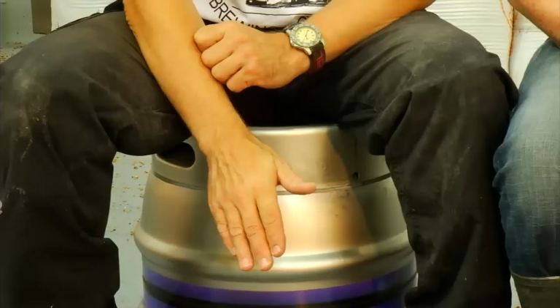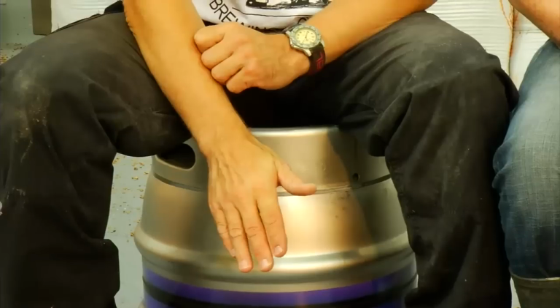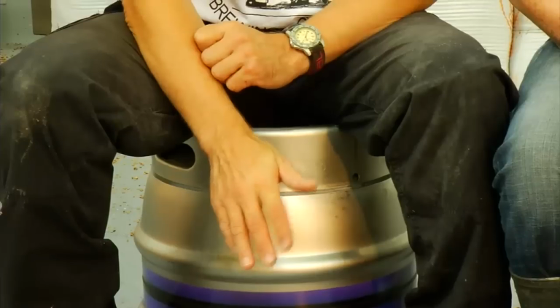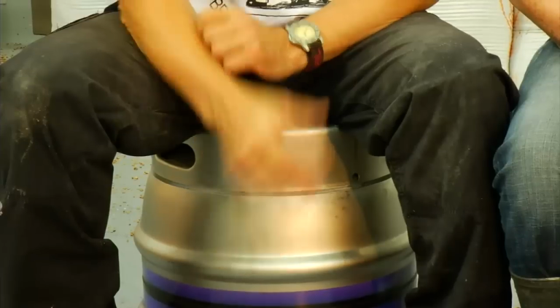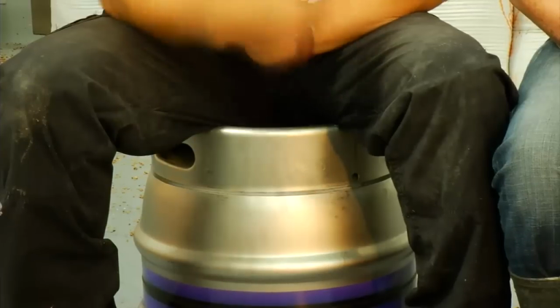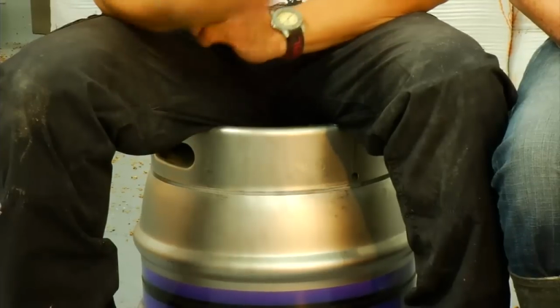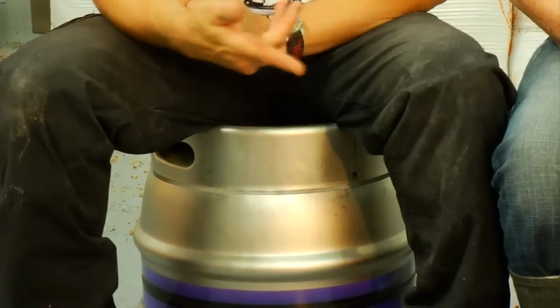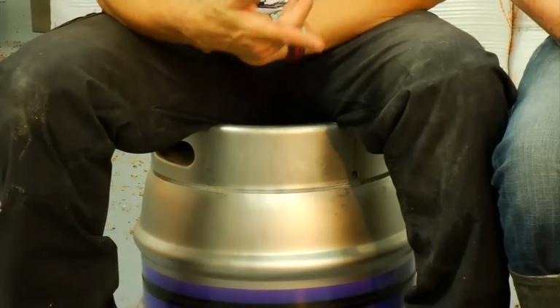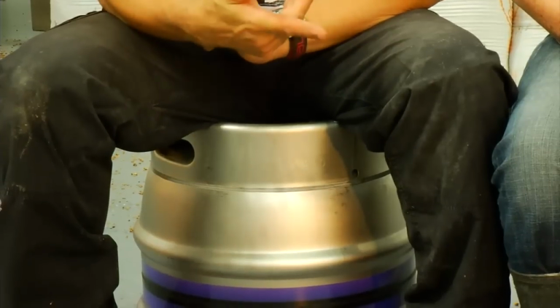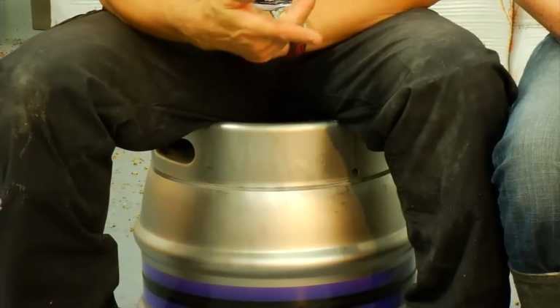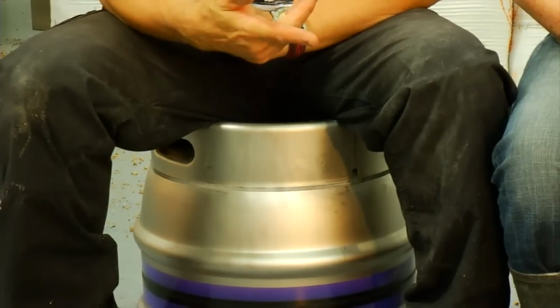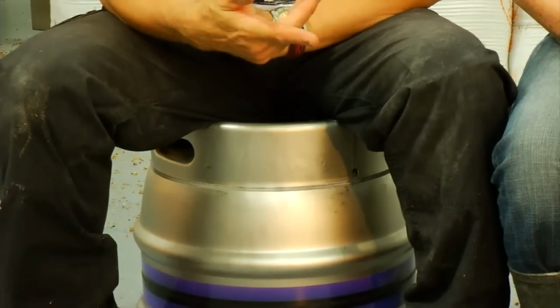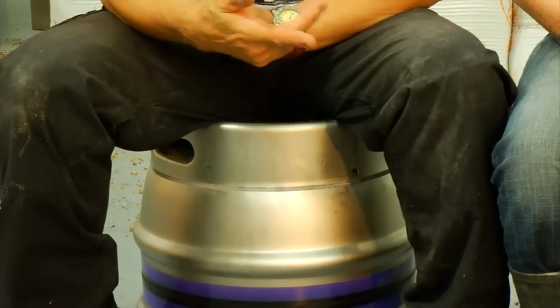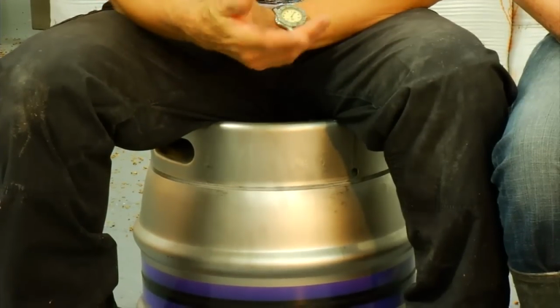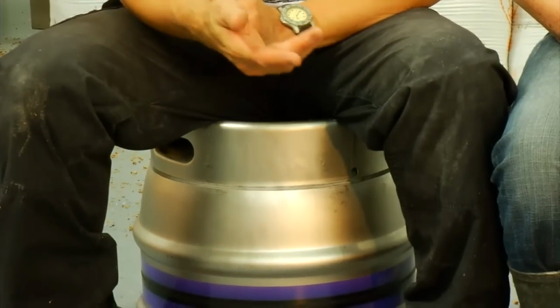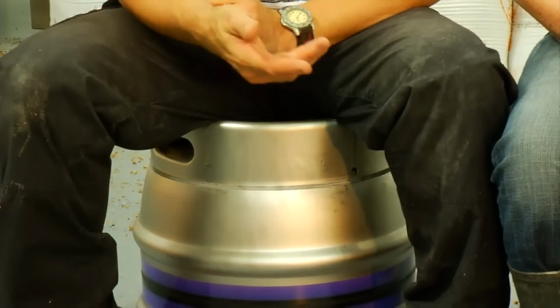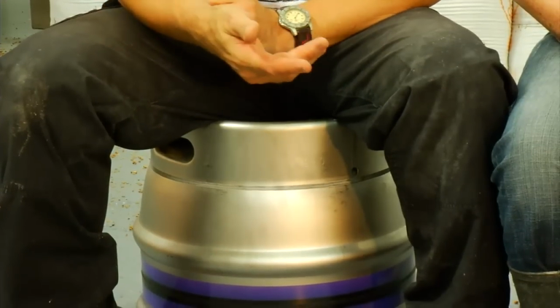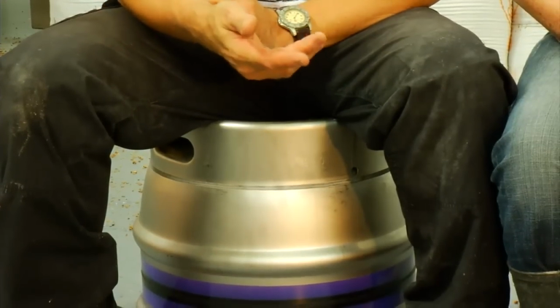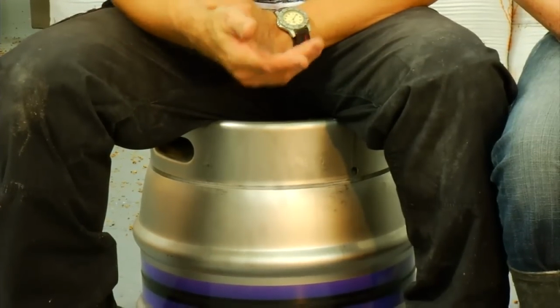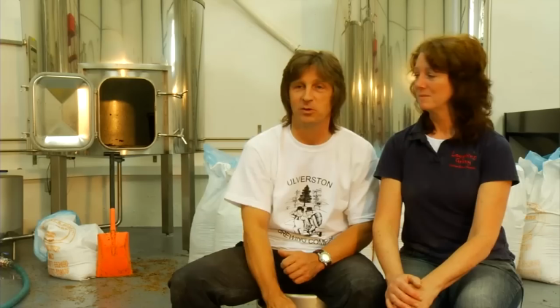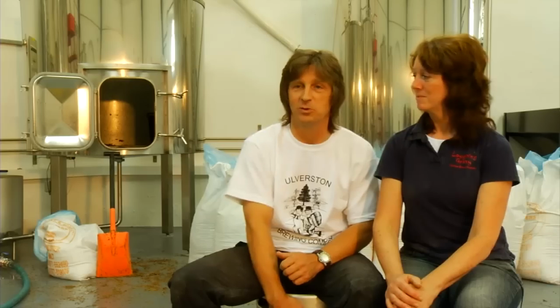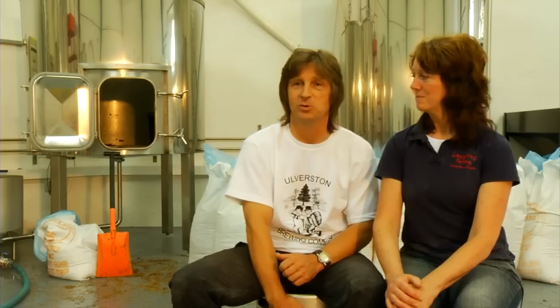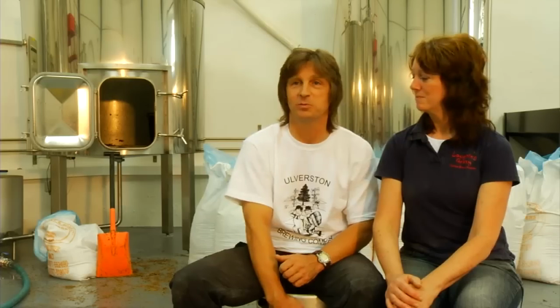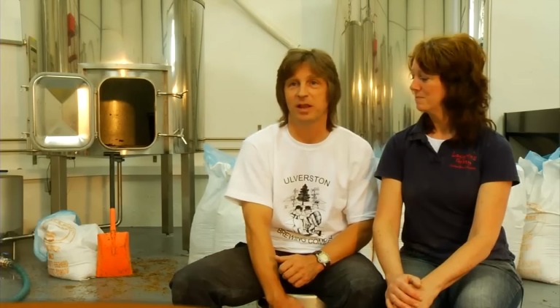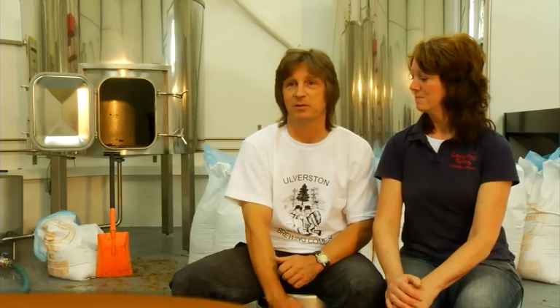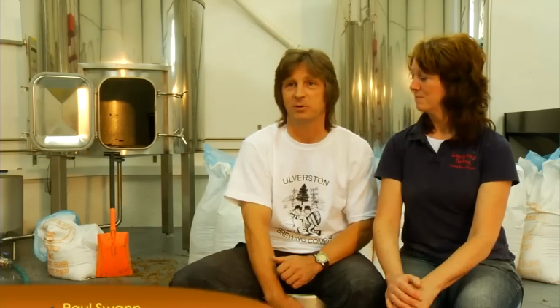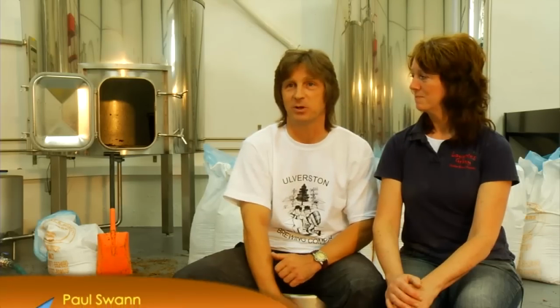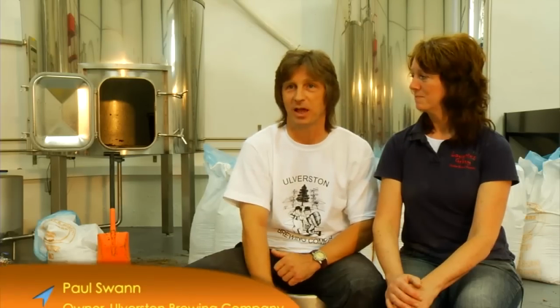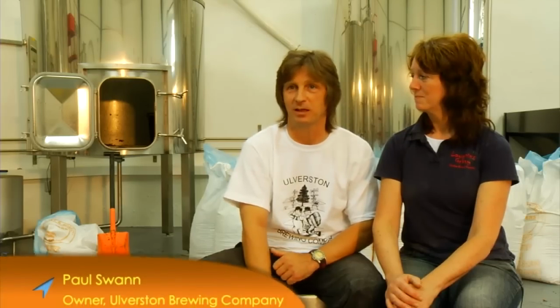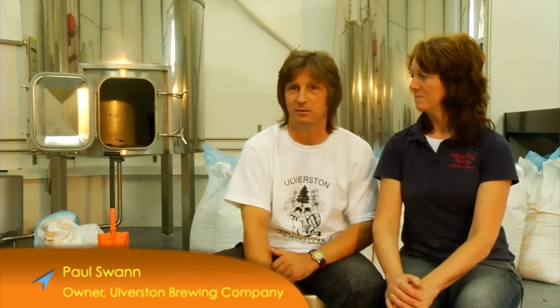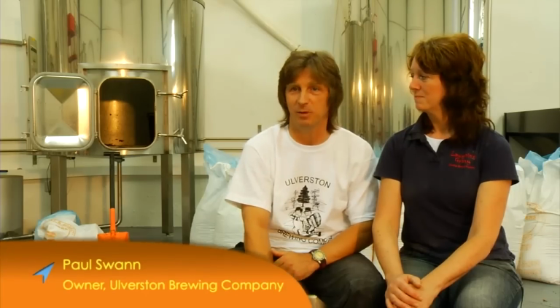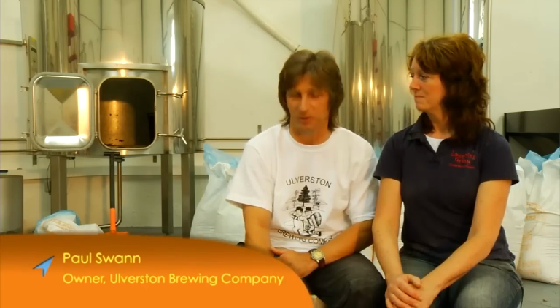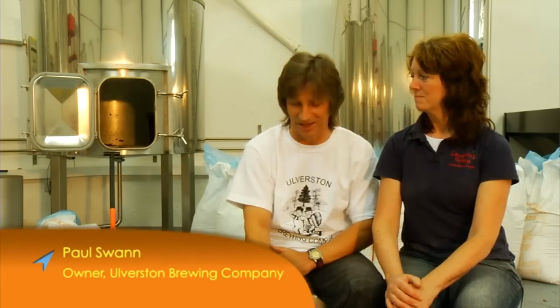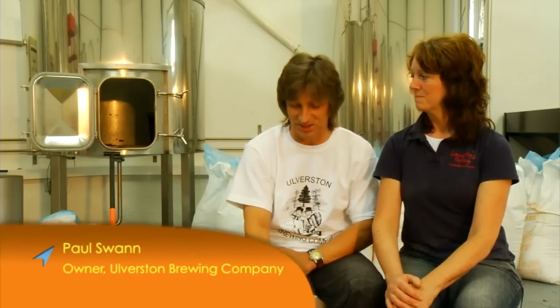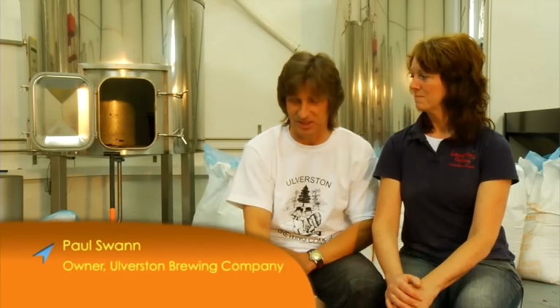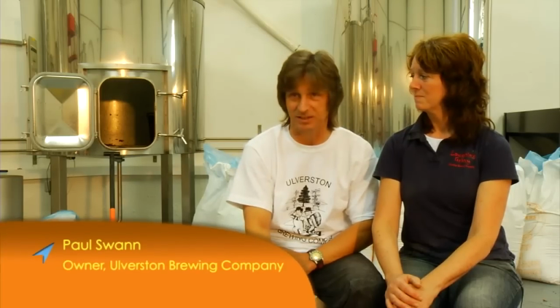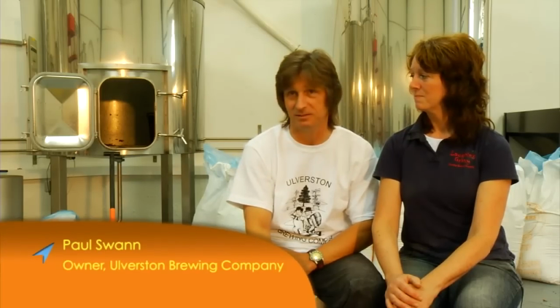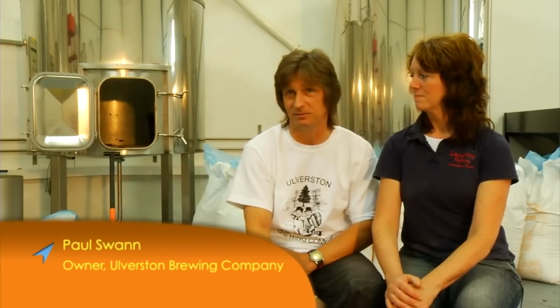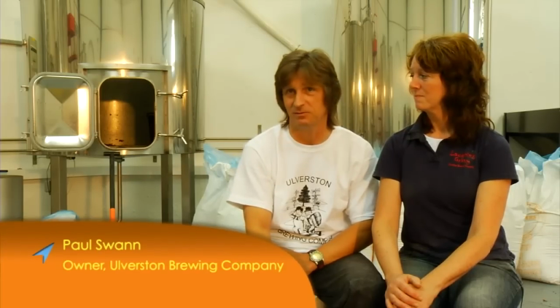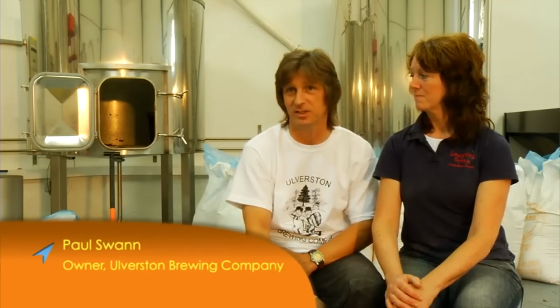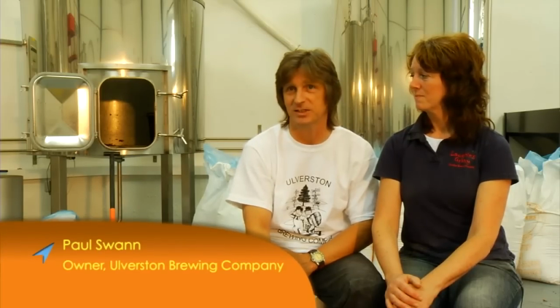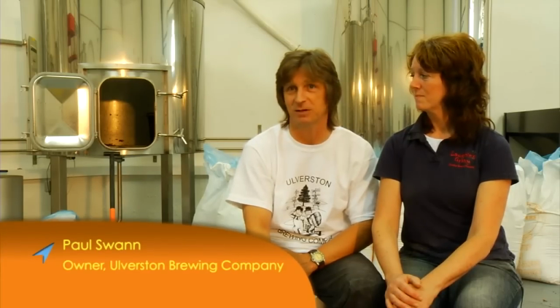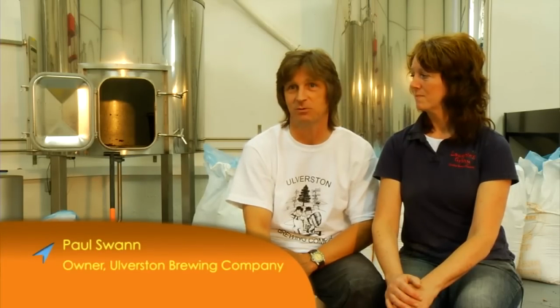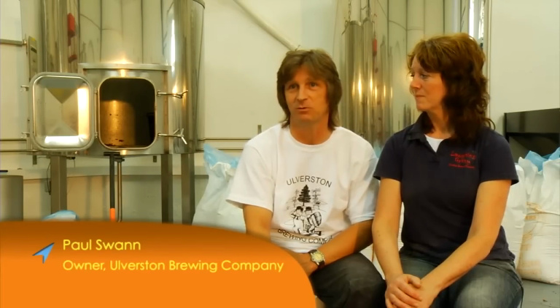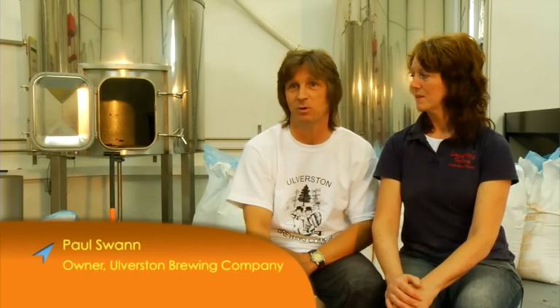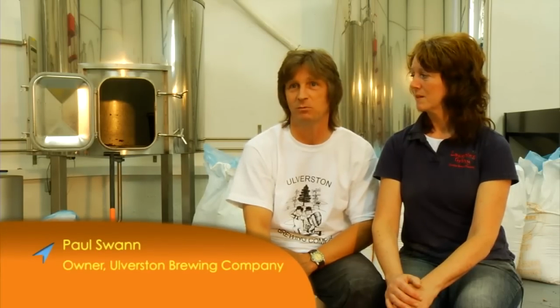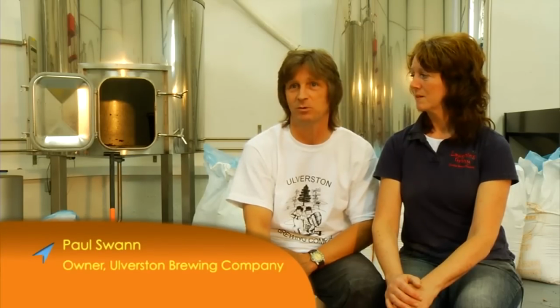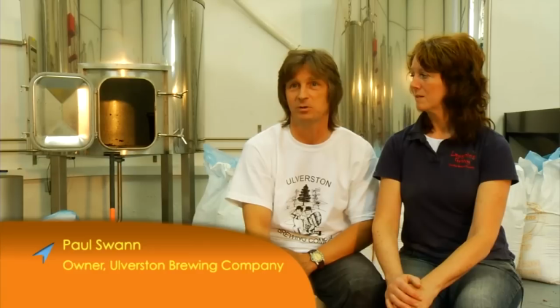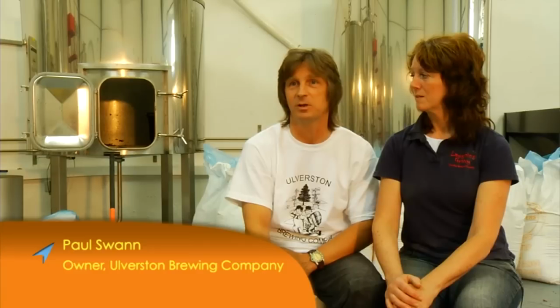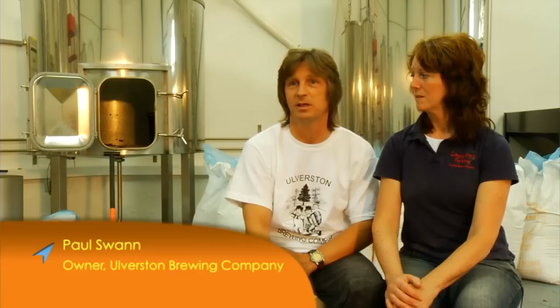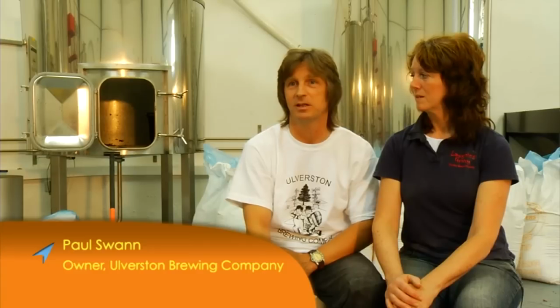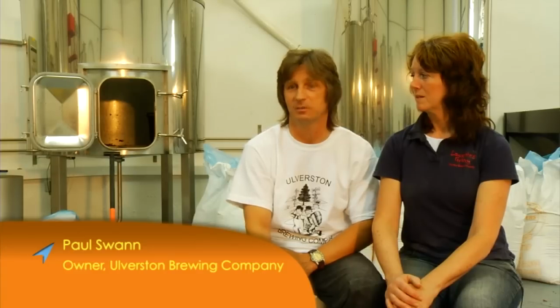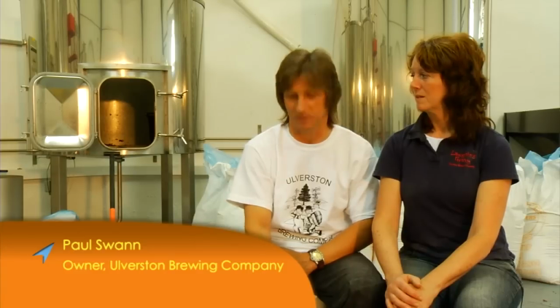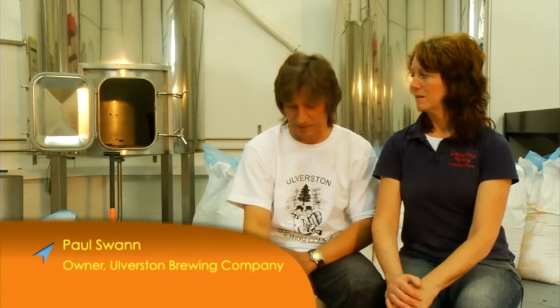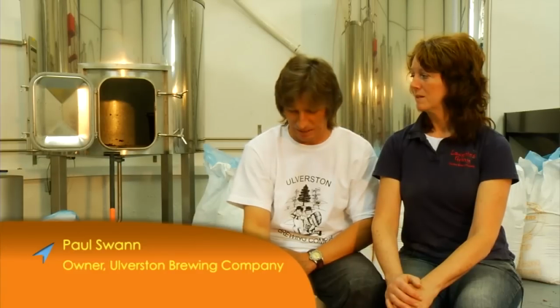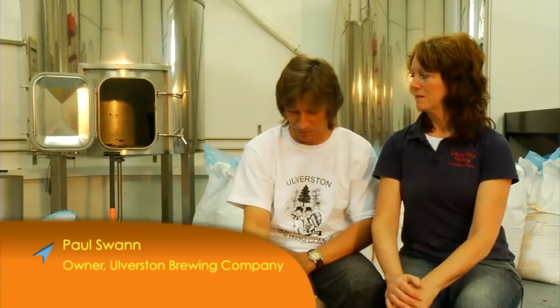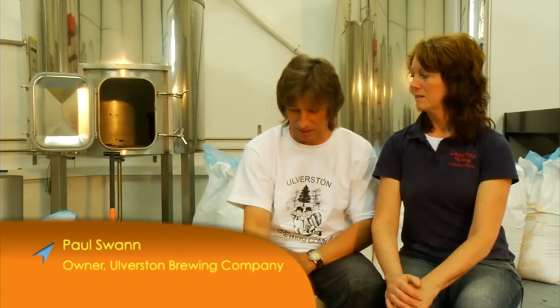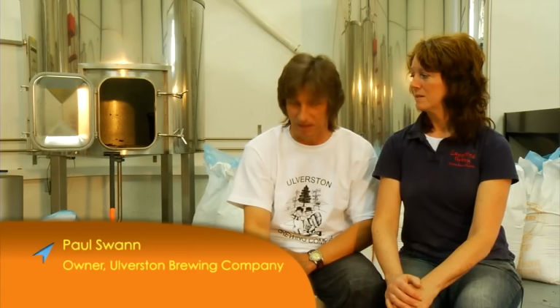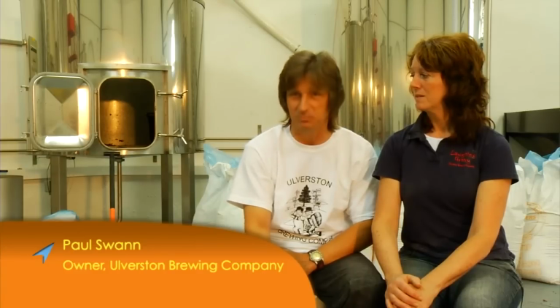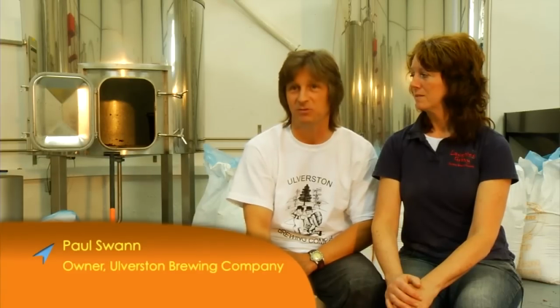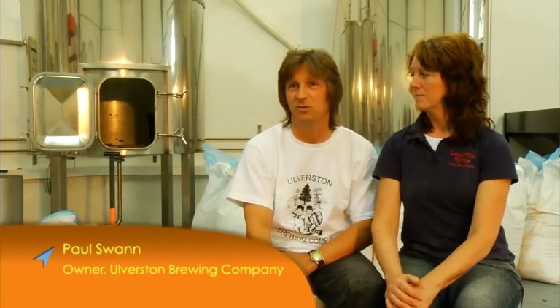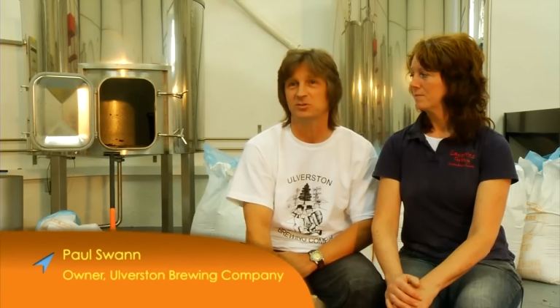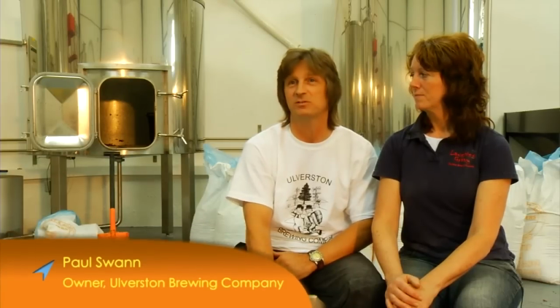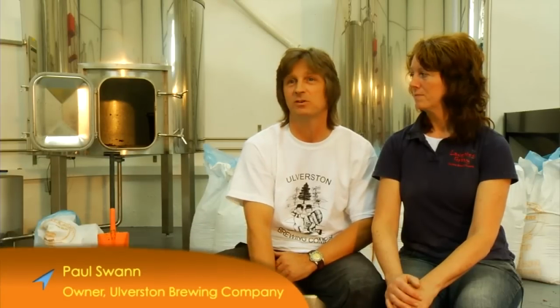This is a nine-gallon cask. On the old plant we could get about 18 of these out of one brew; we can now get about 44.